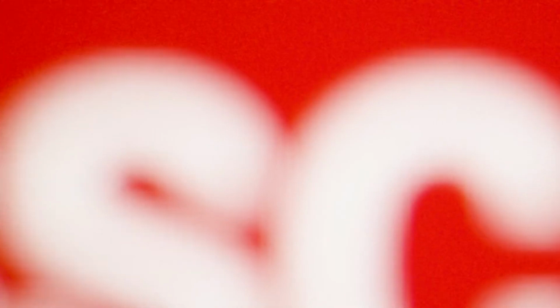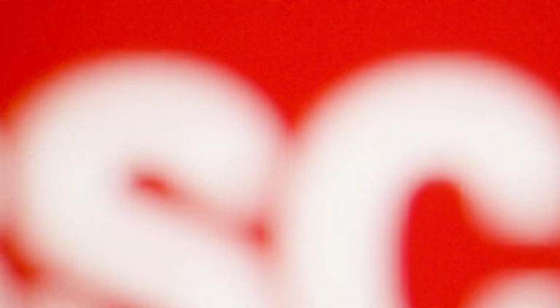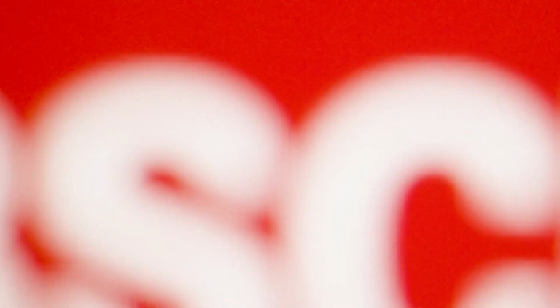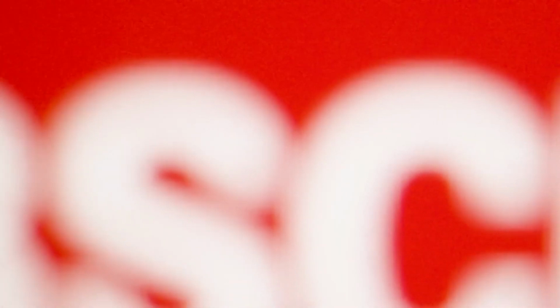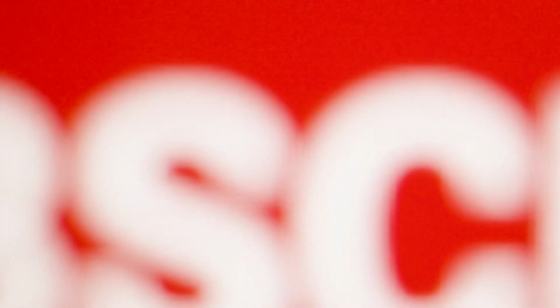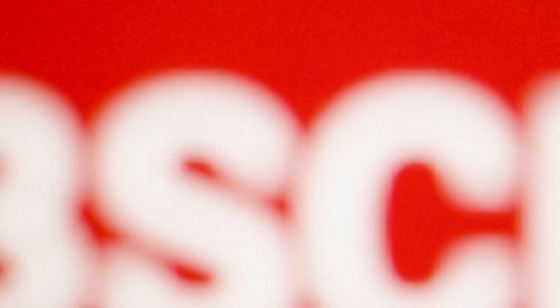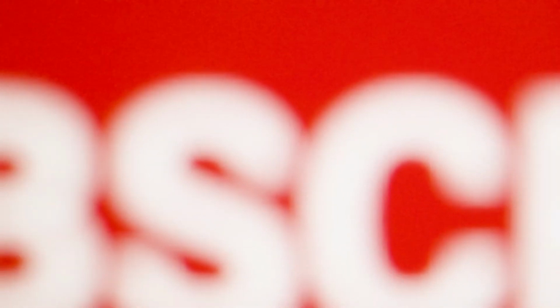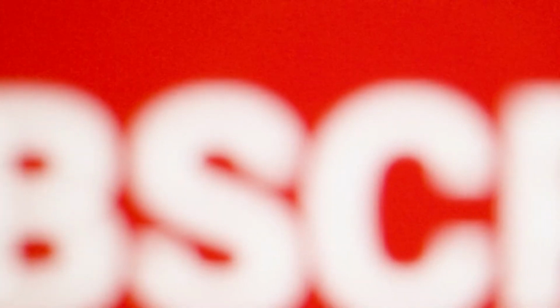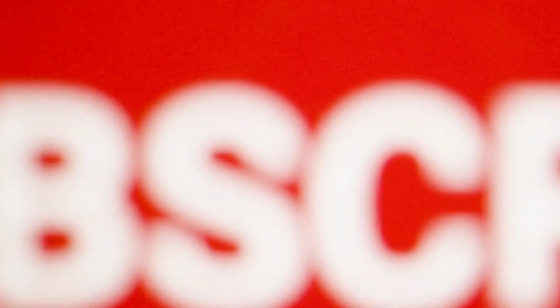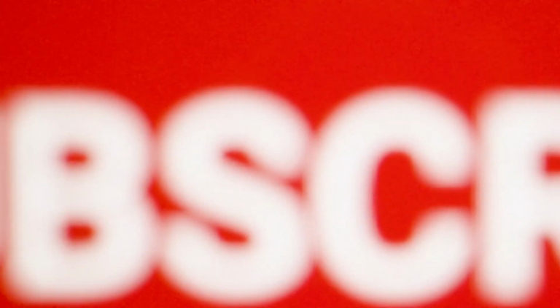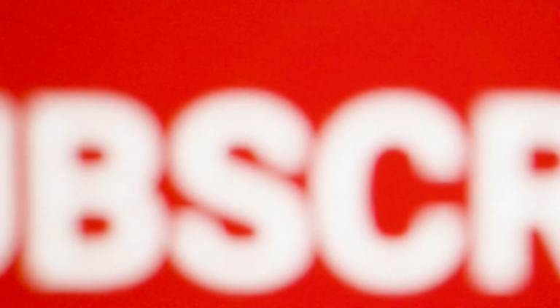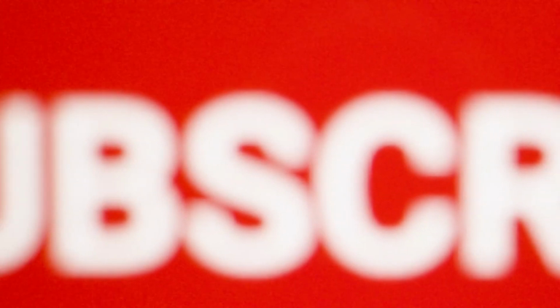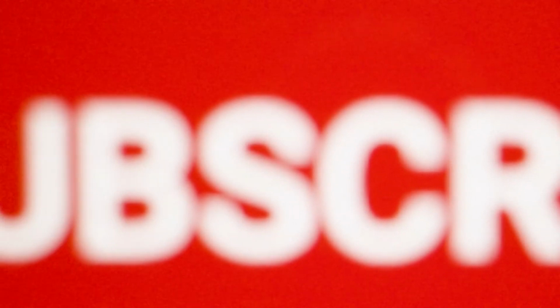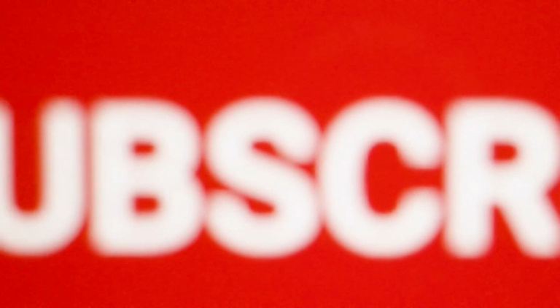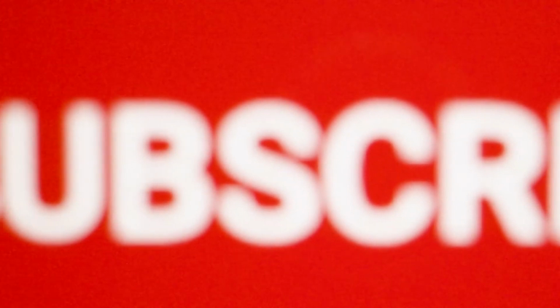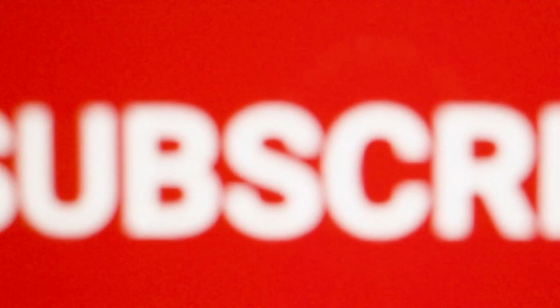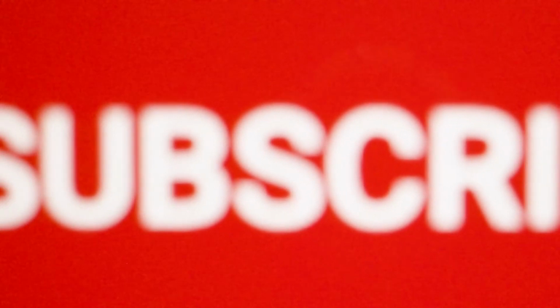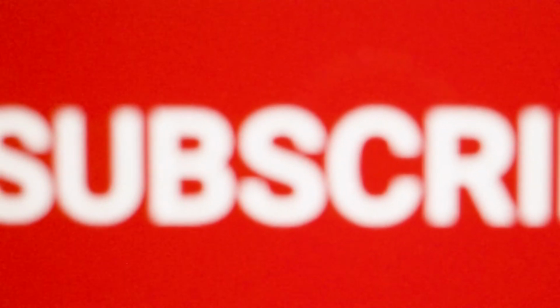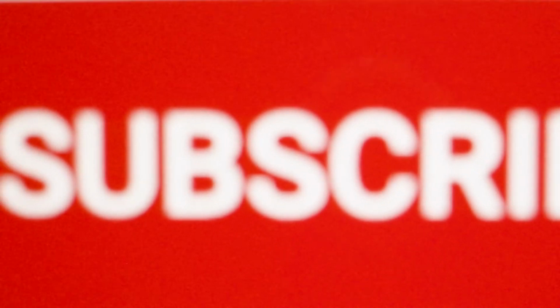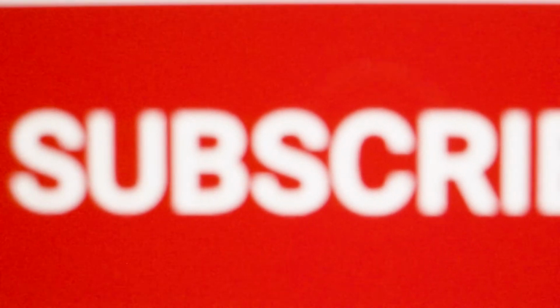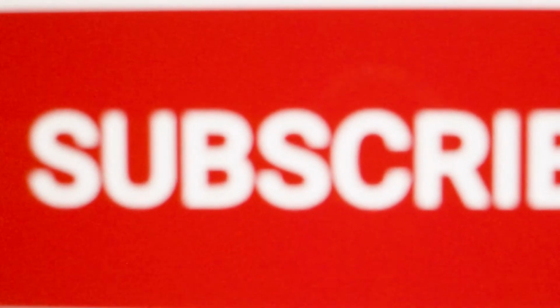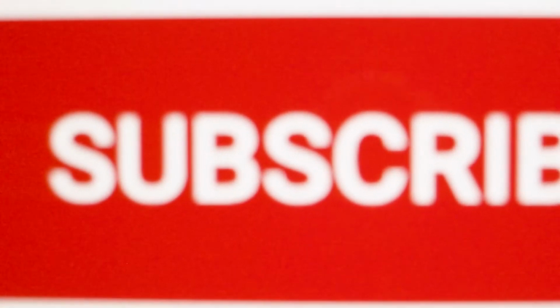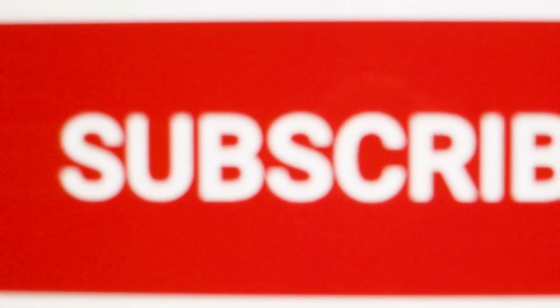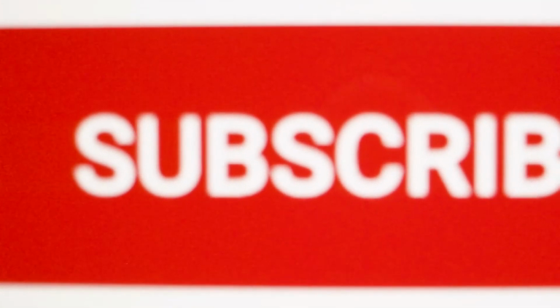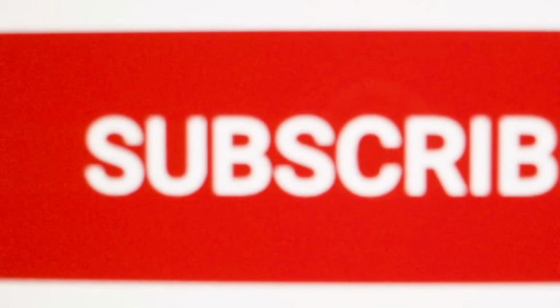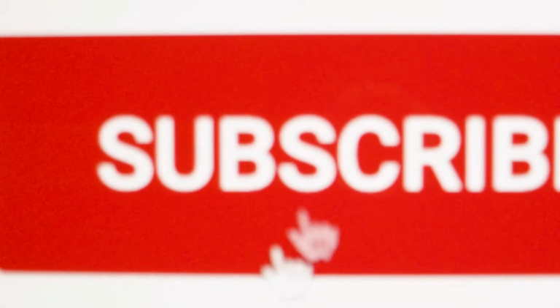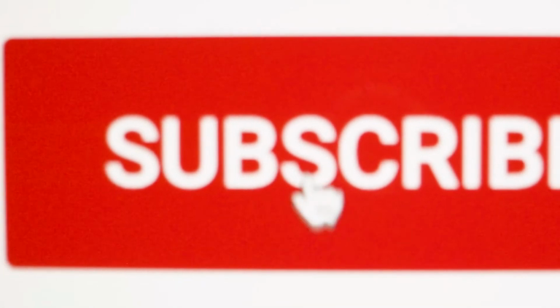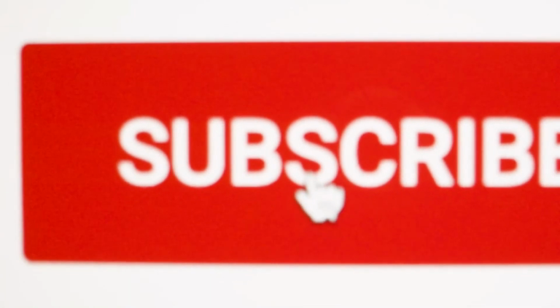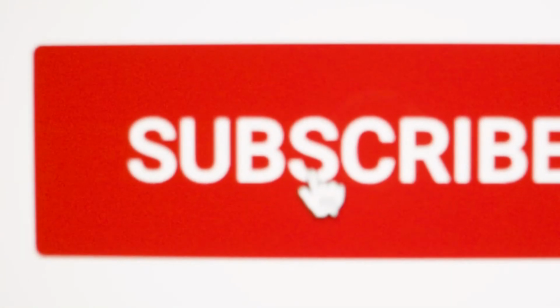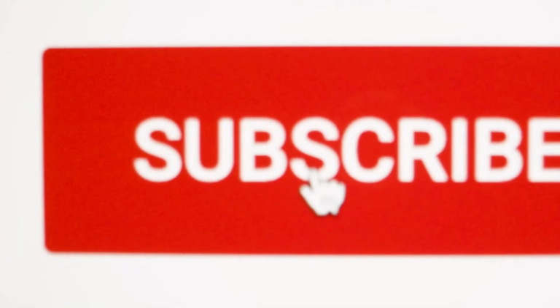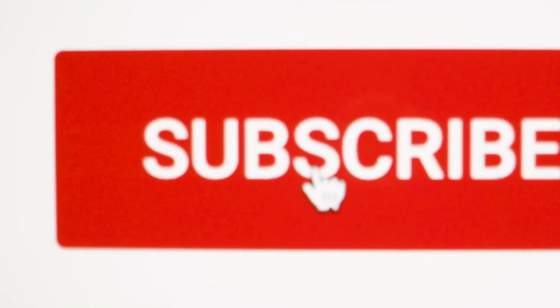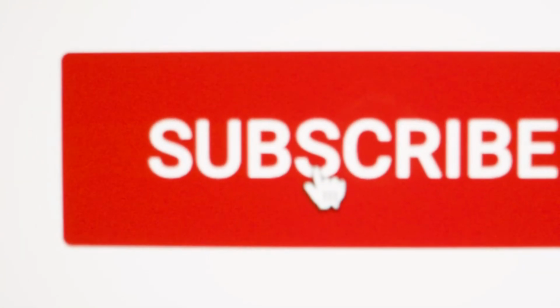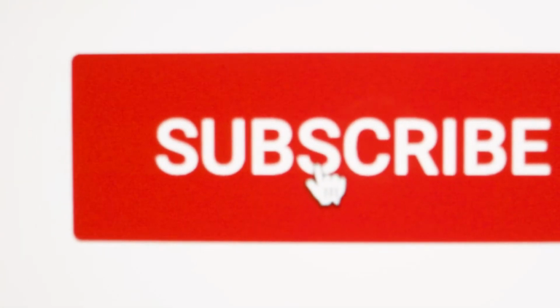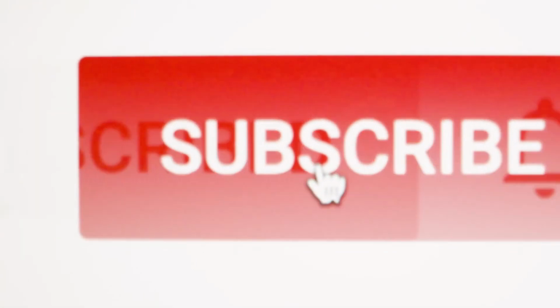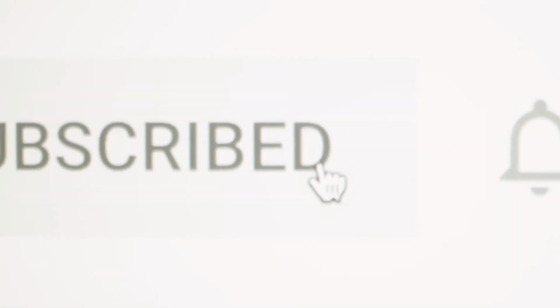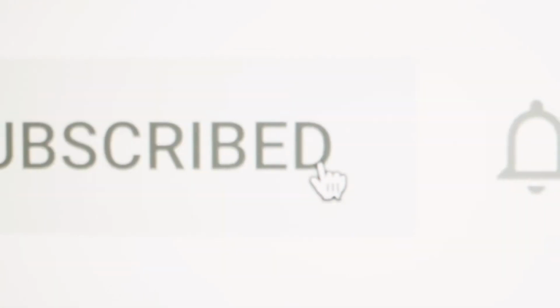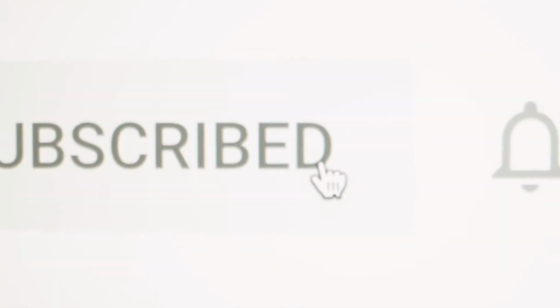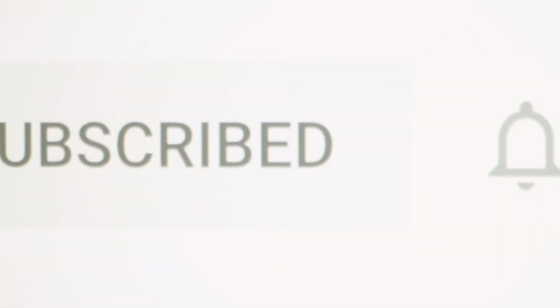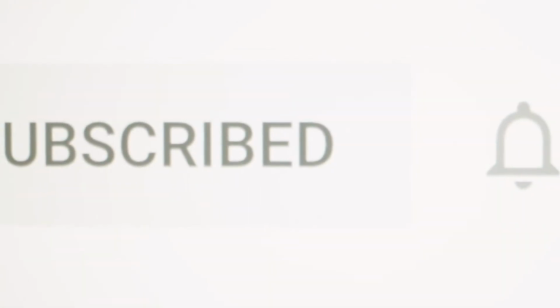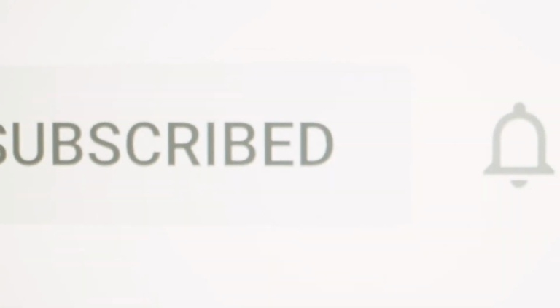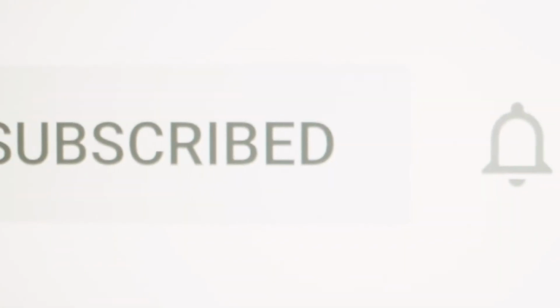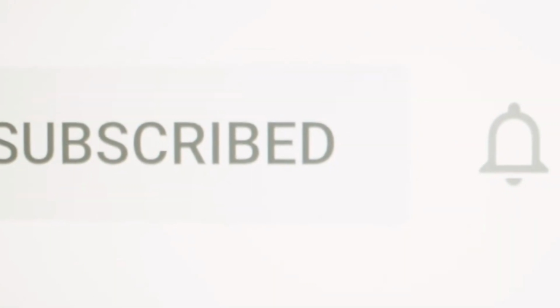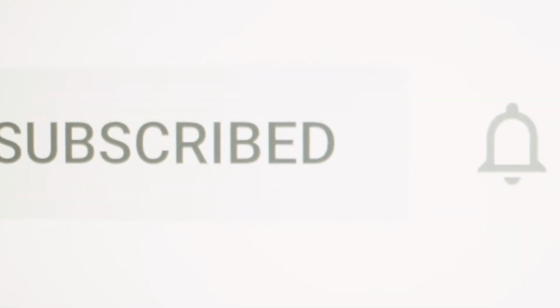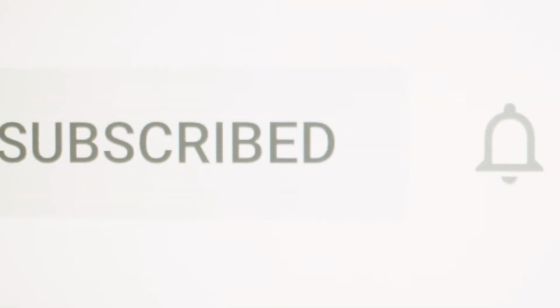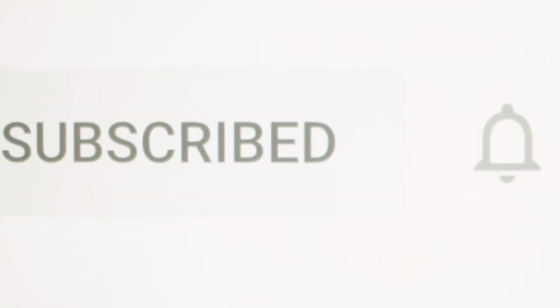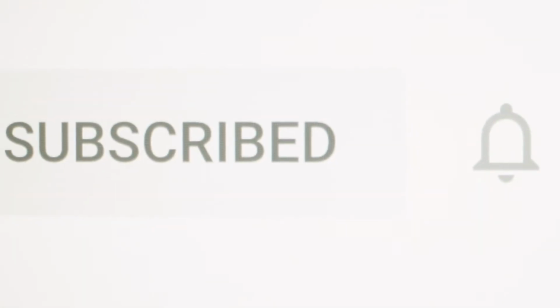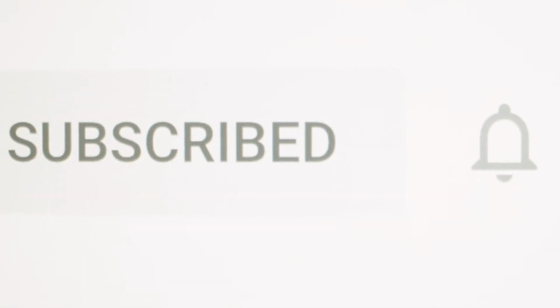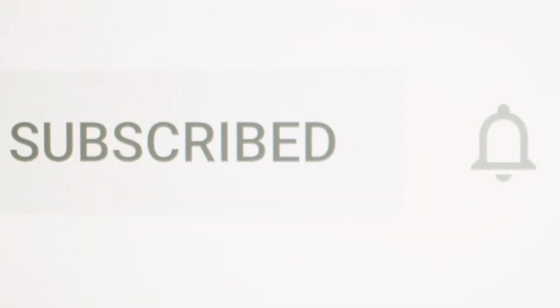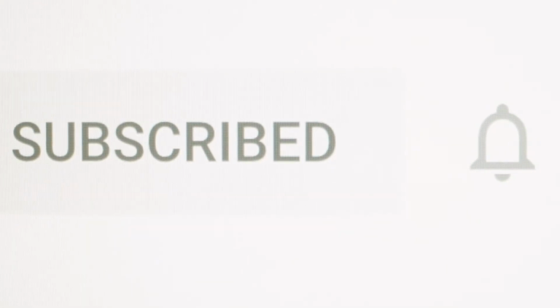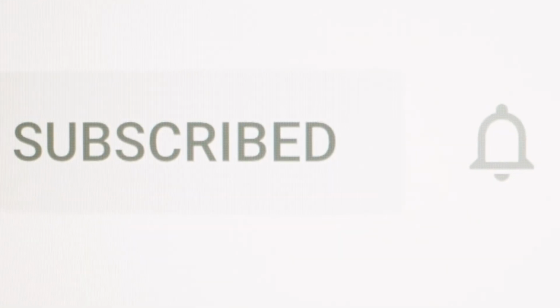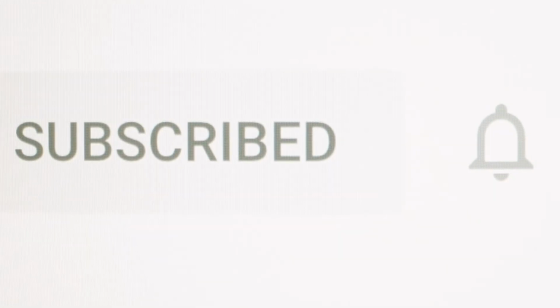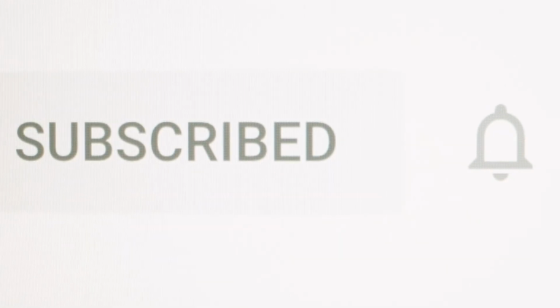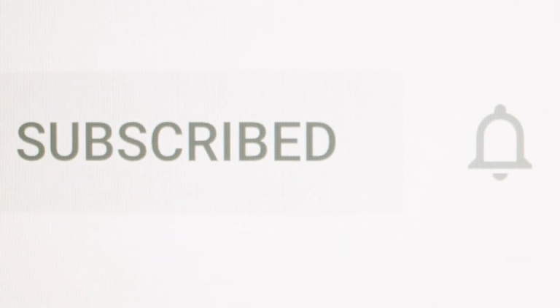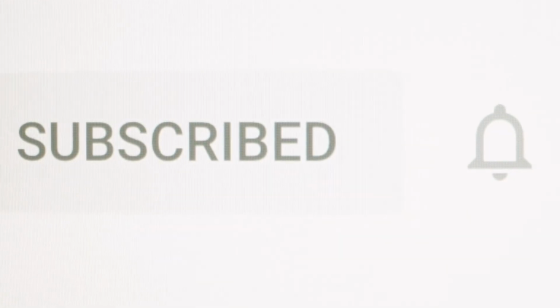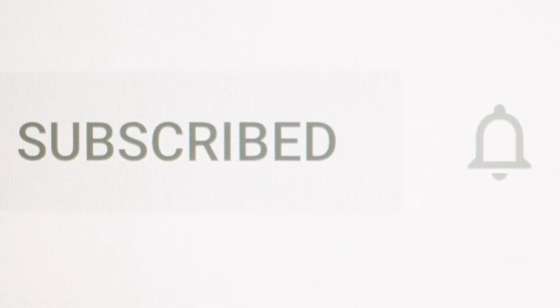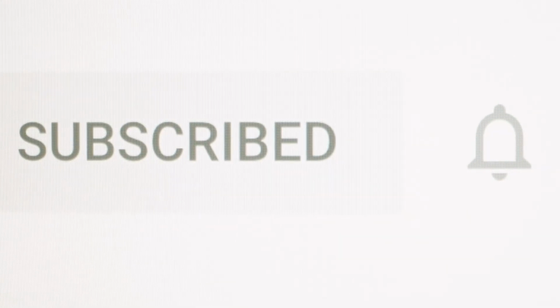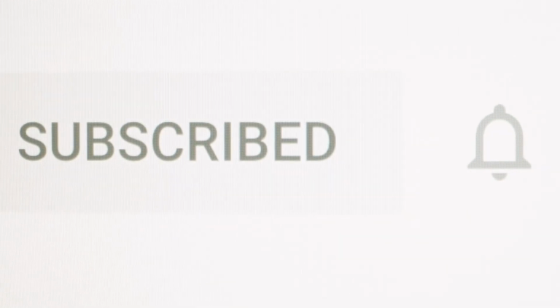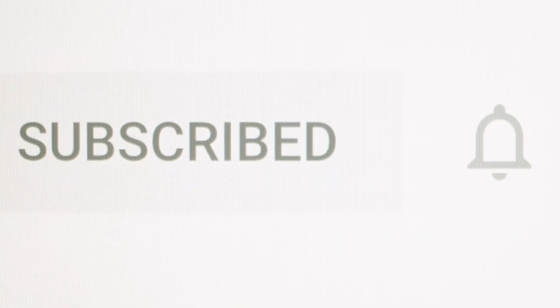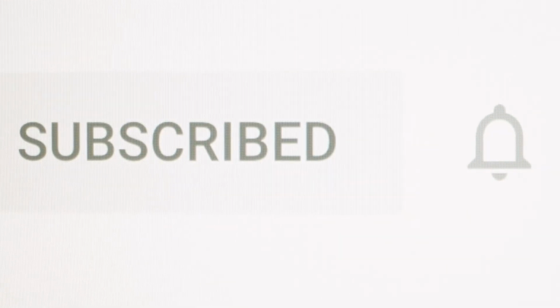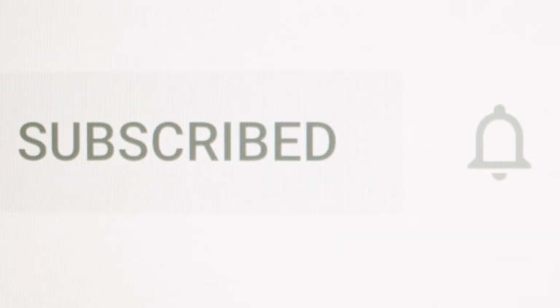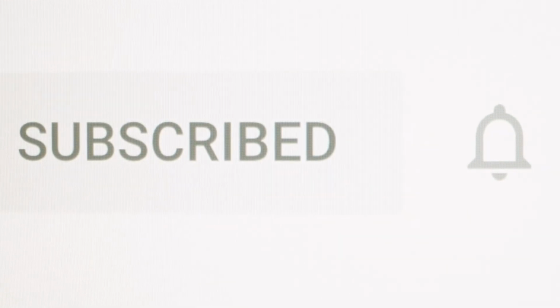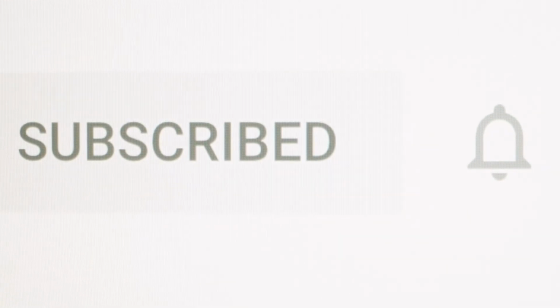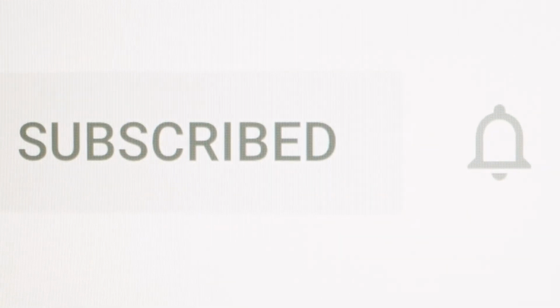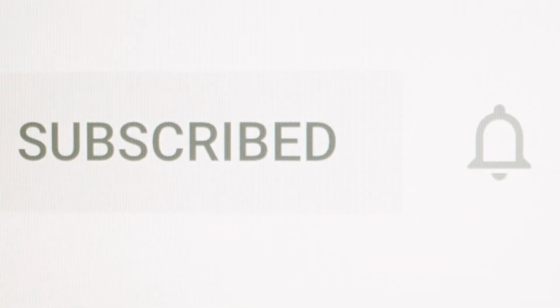If you enjoyed today's video, then like and share it and subscribe to our channel.